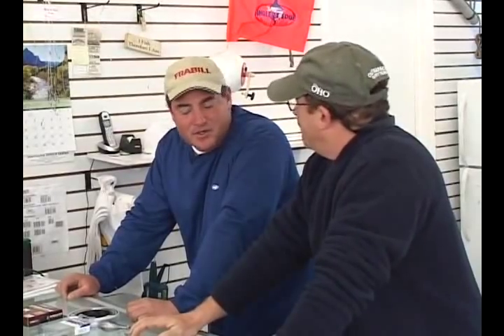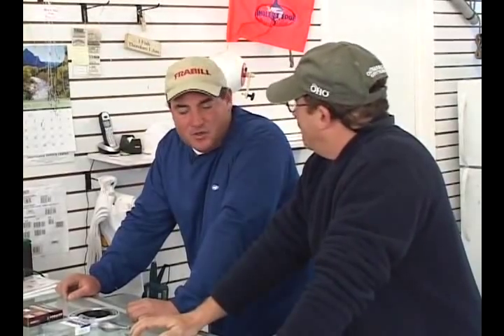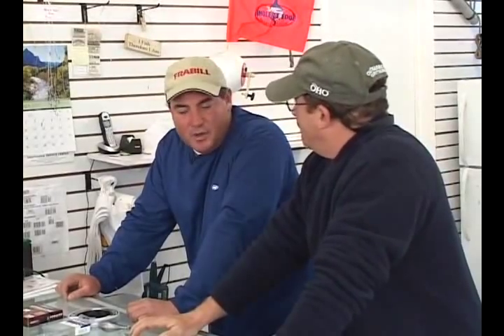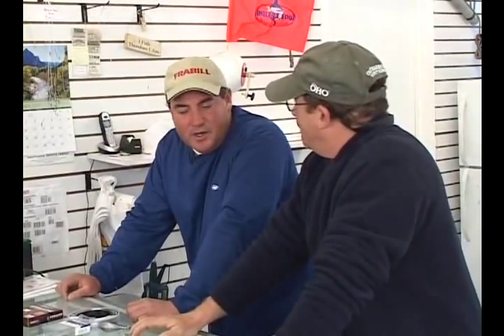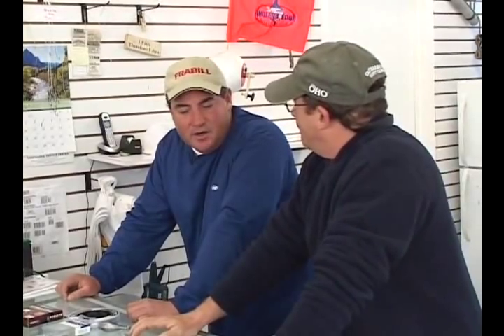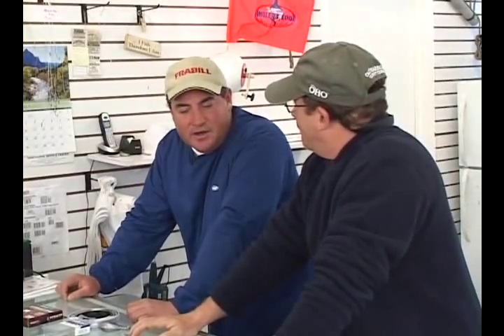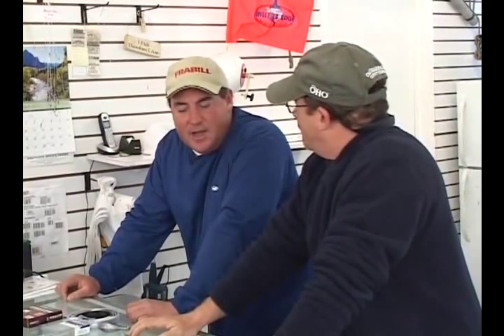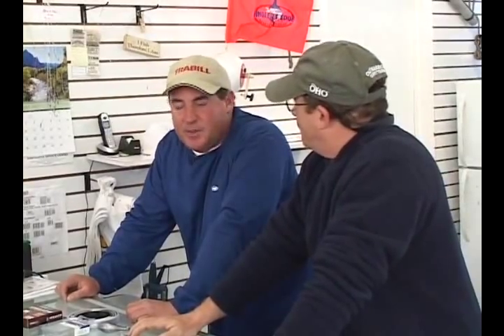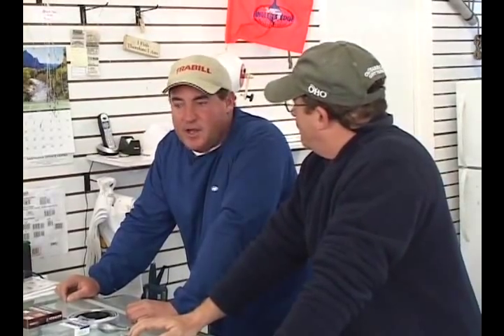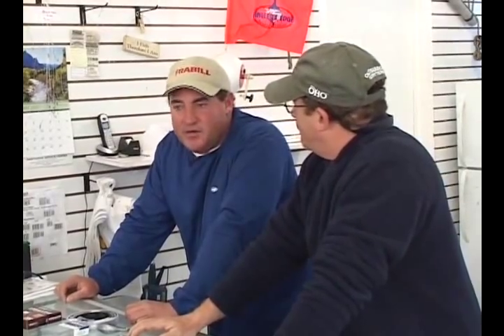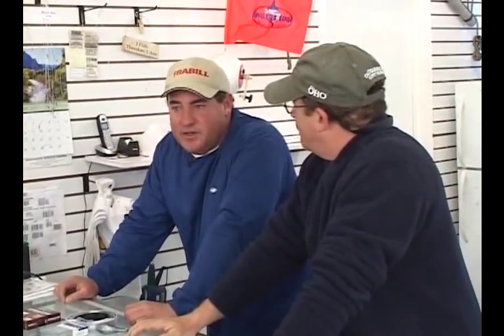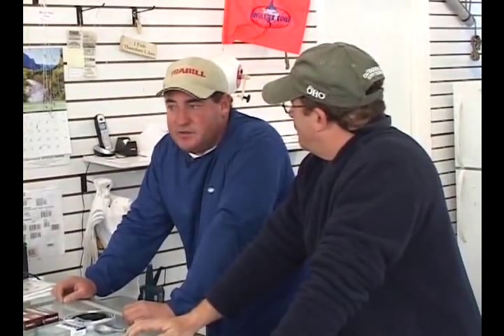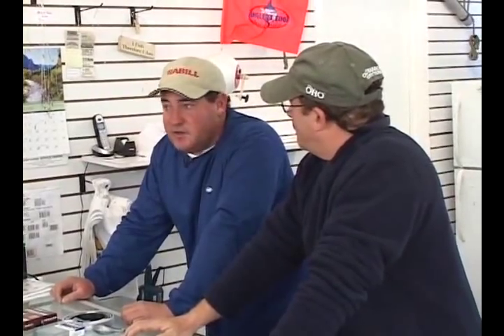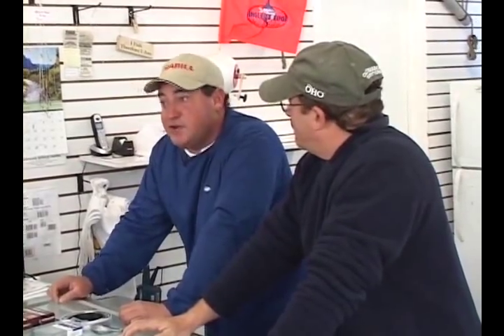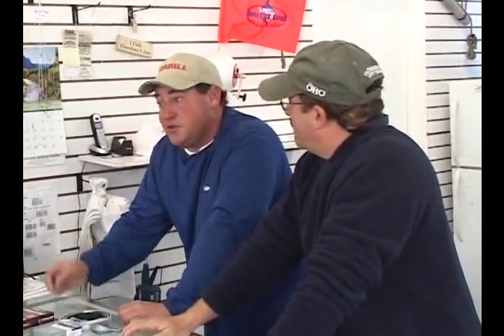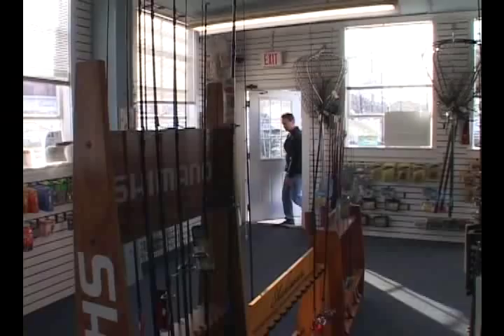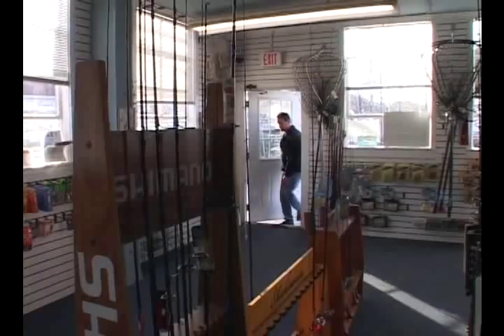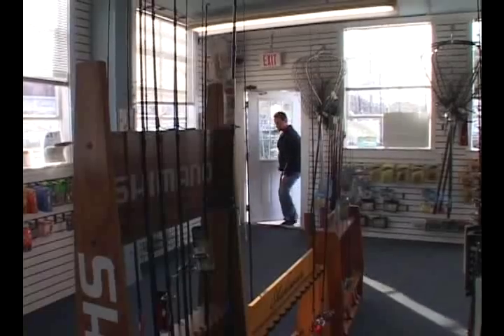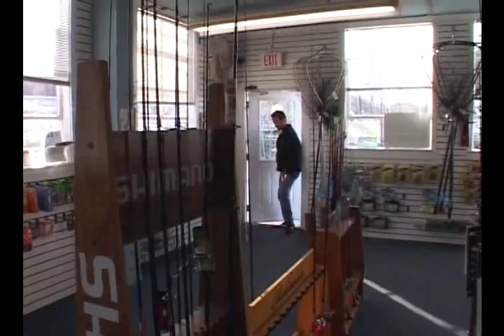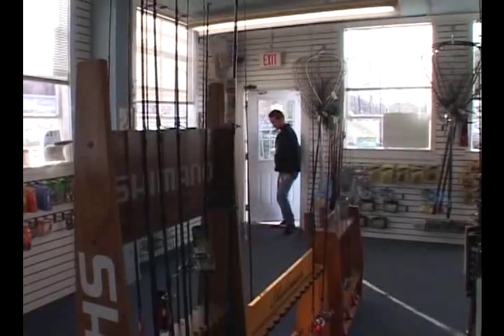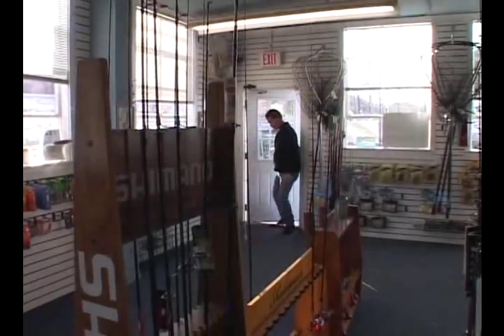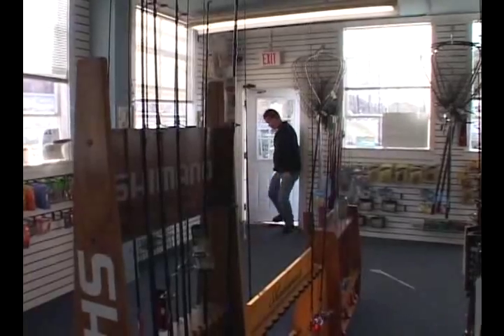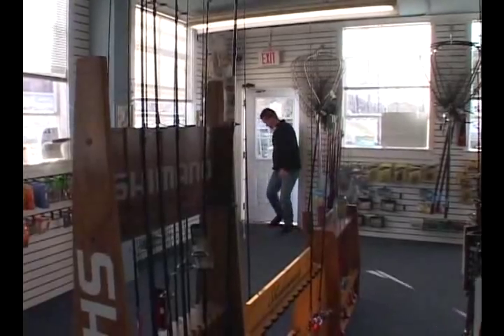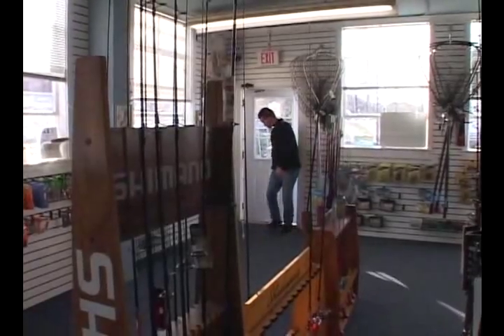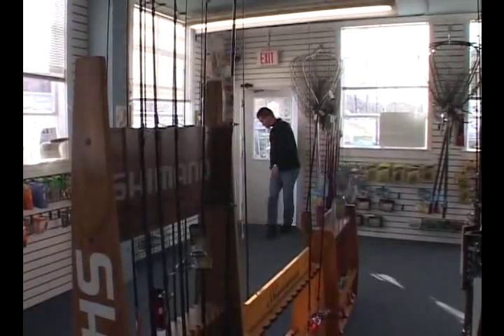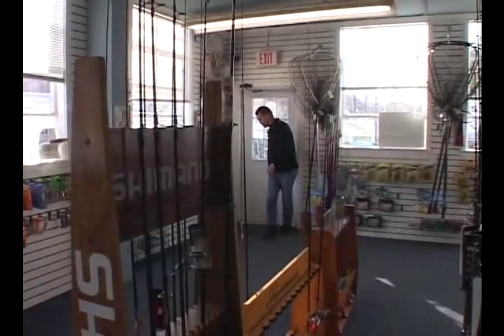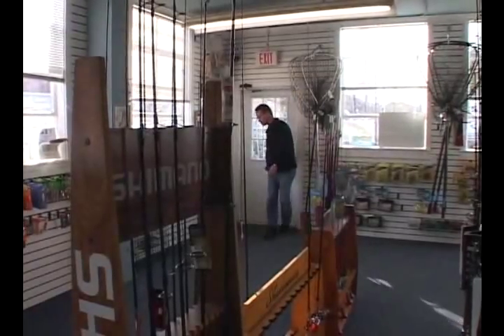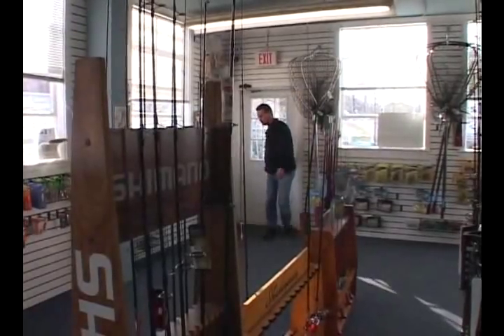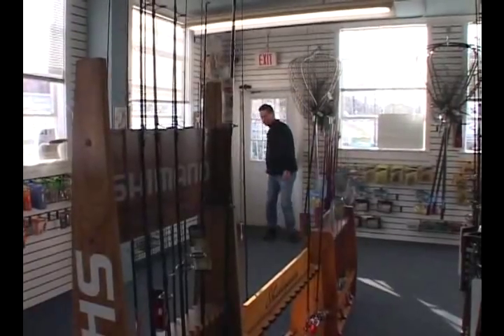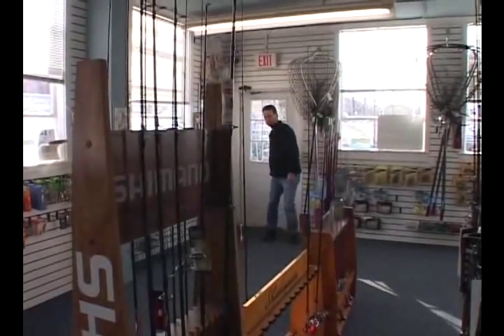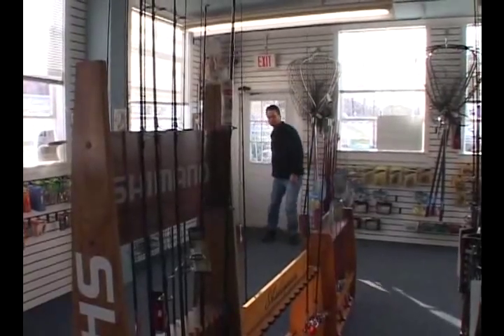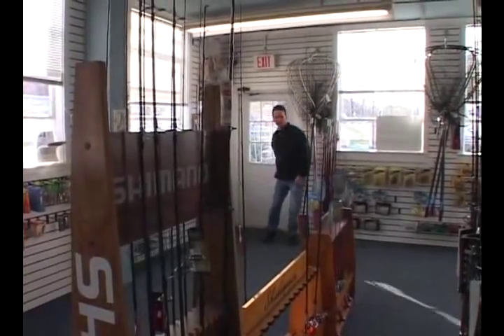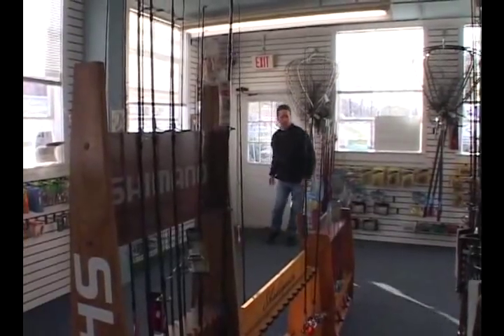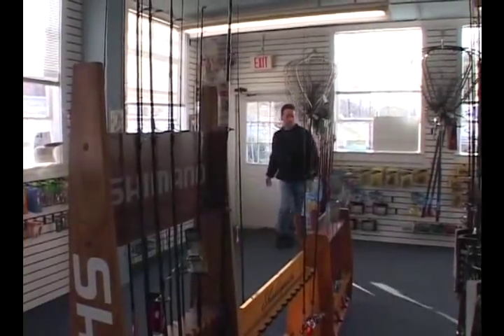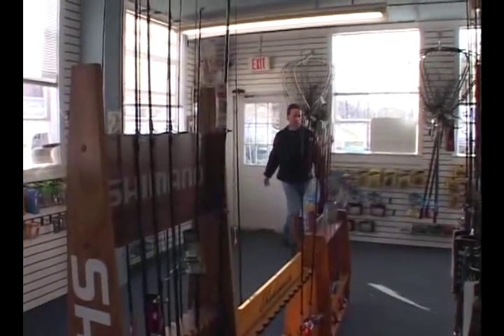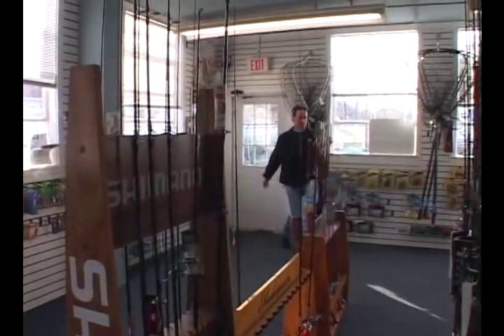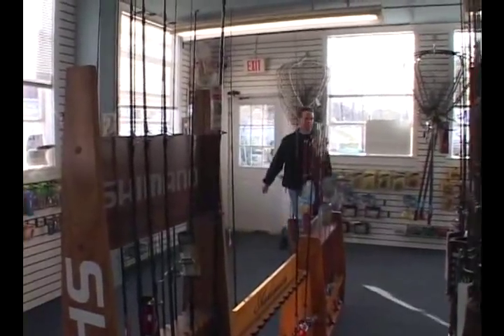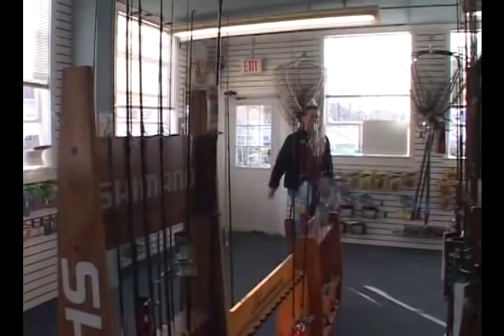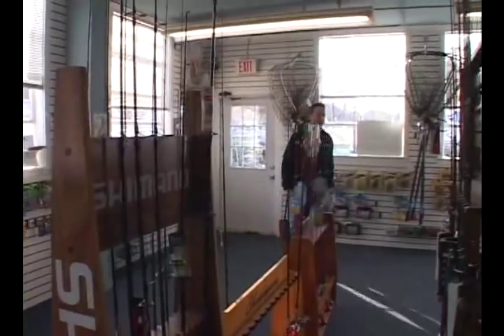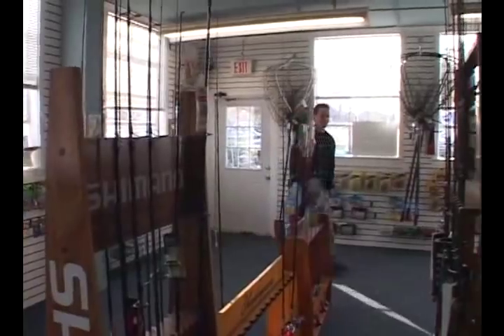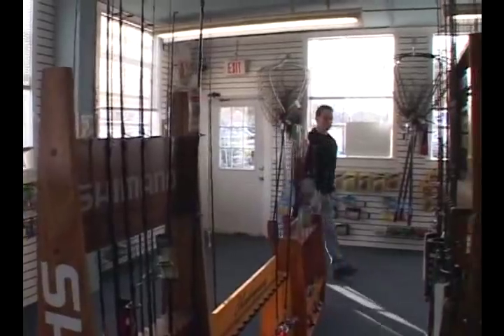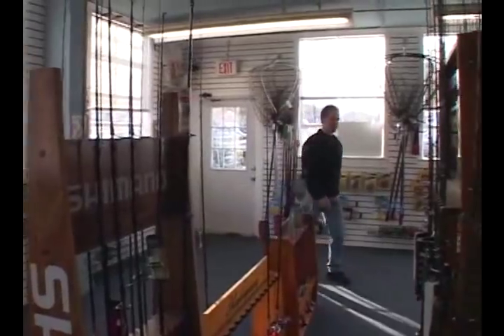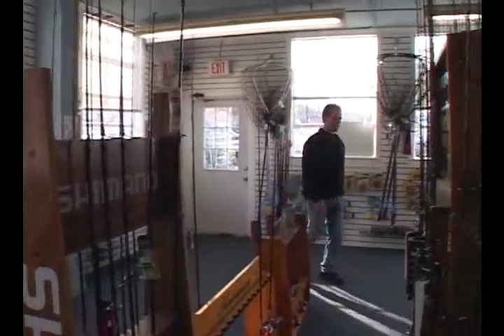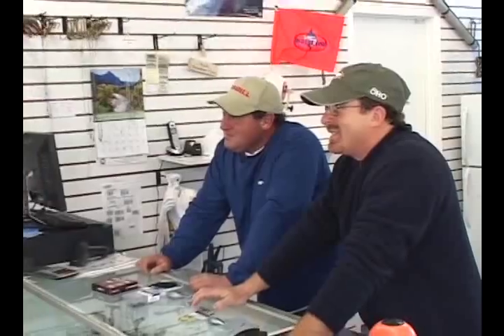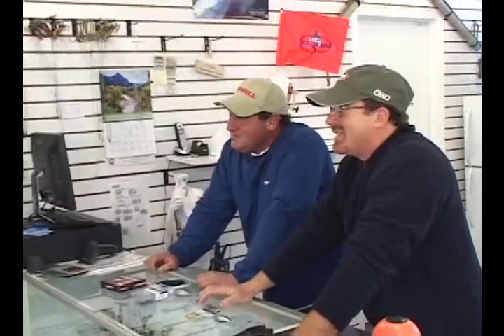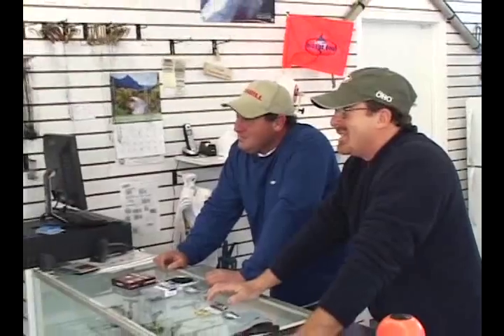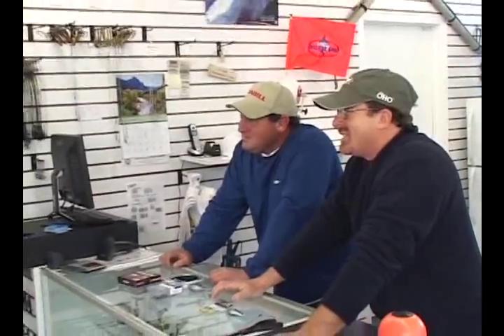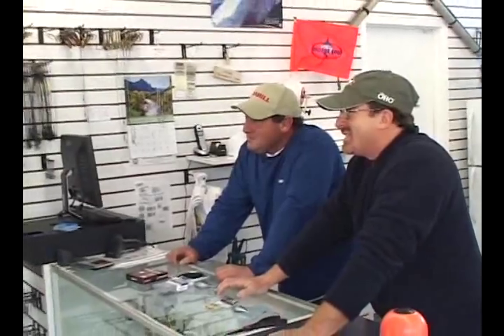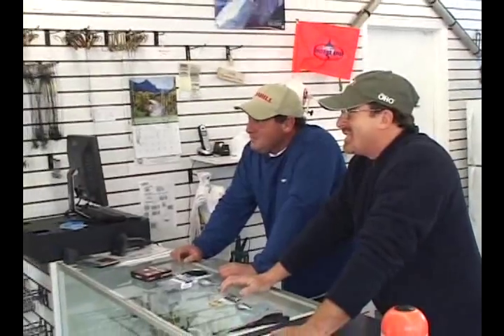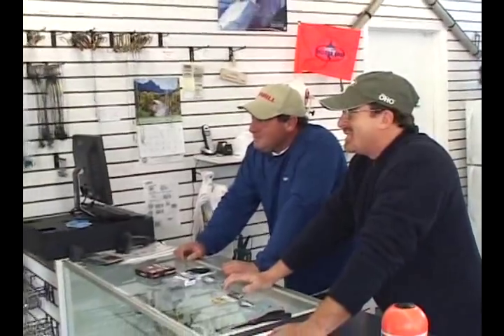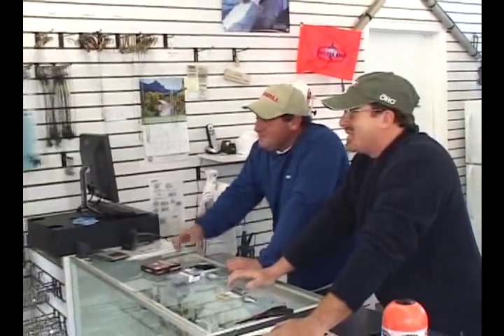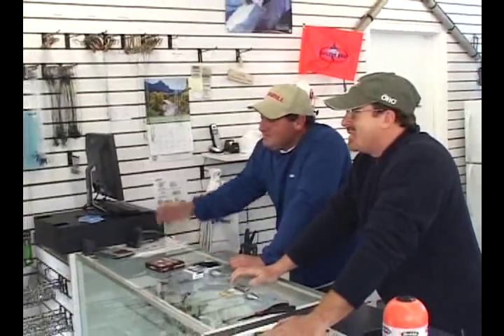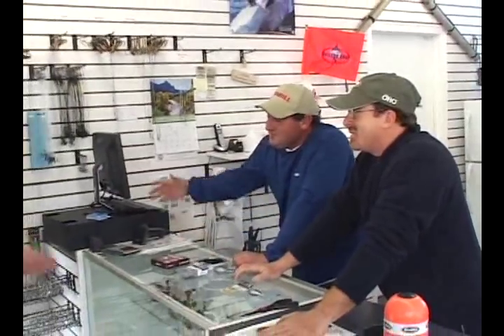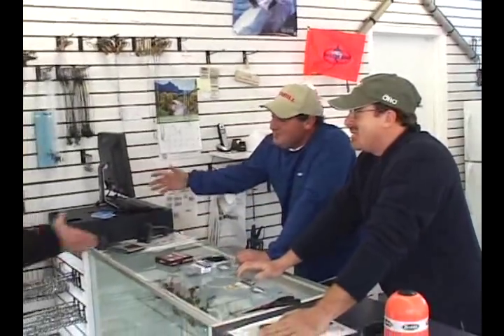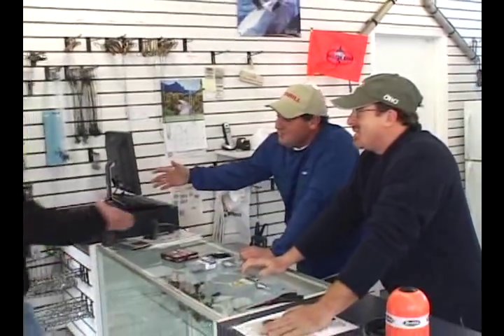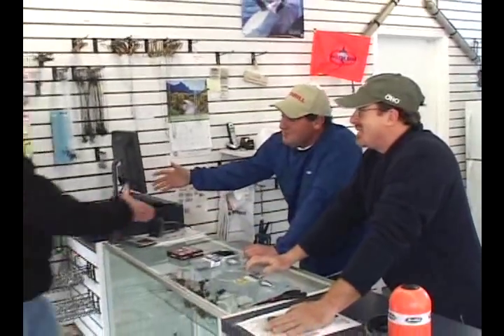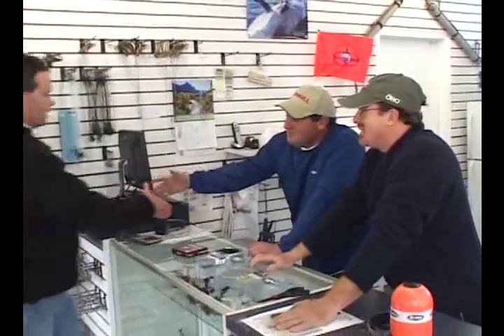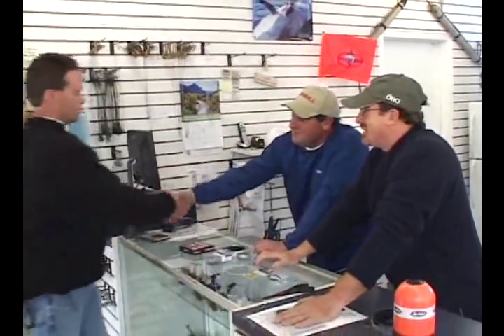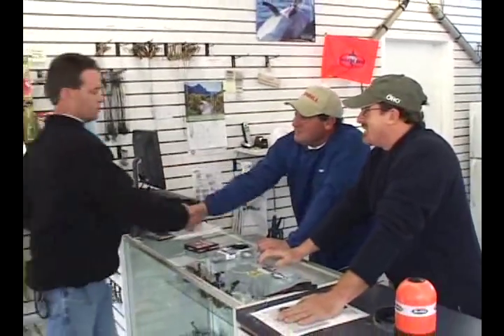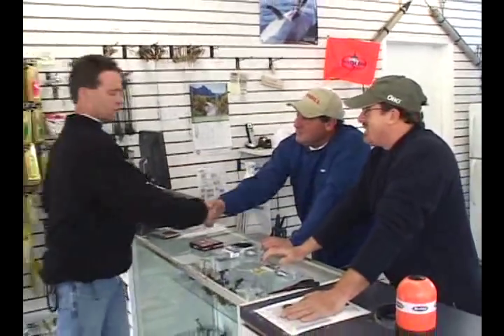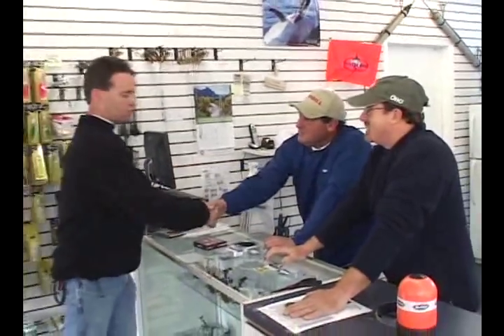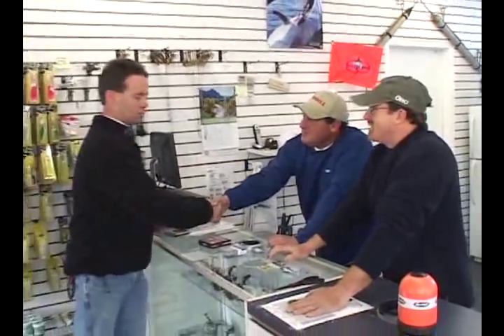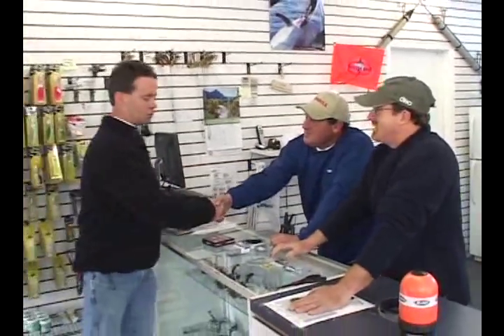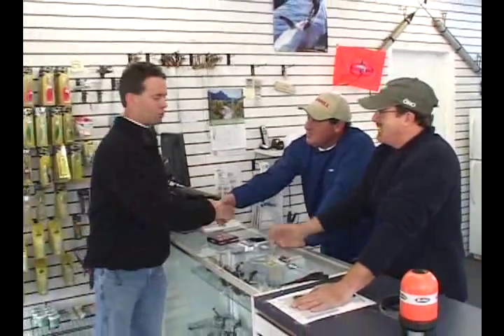We're just waiting on Captain Henry — he's actually coming in the door now. Good morning, guys. Sorry, a lot of traffic up to the North Shore.